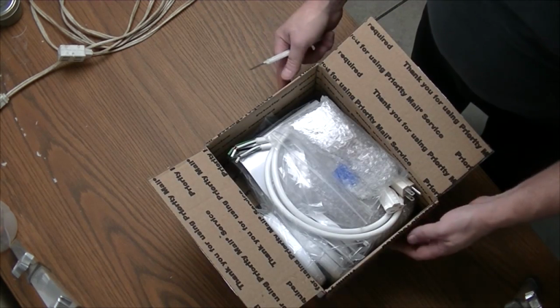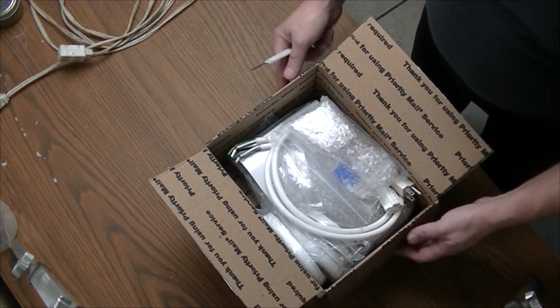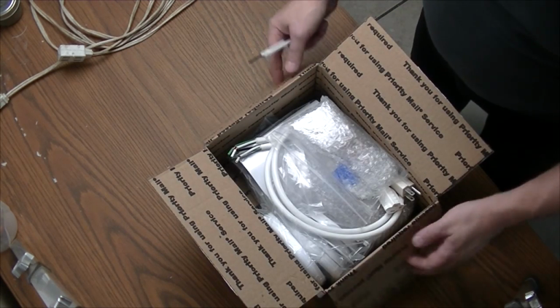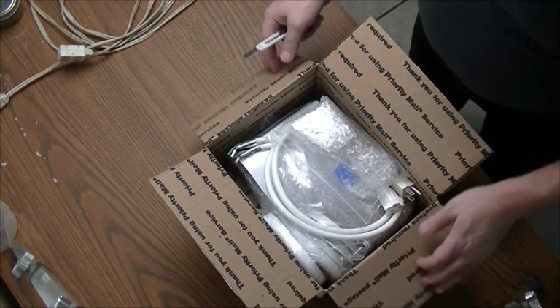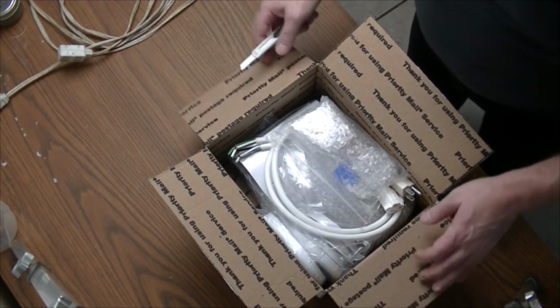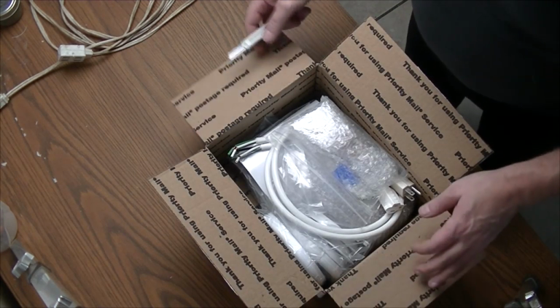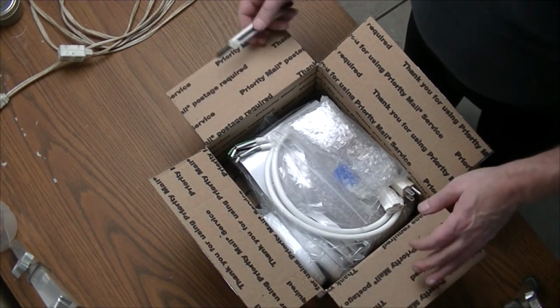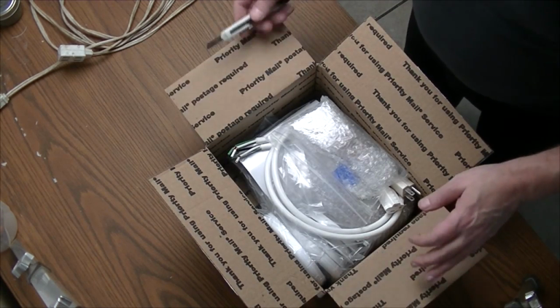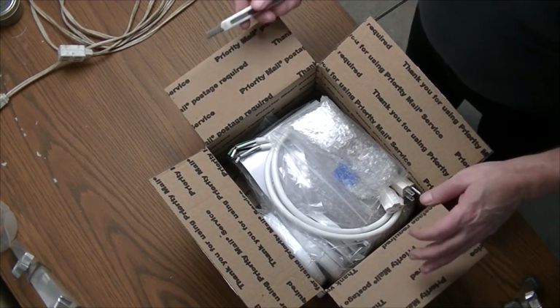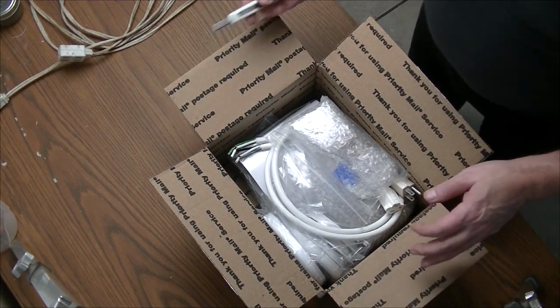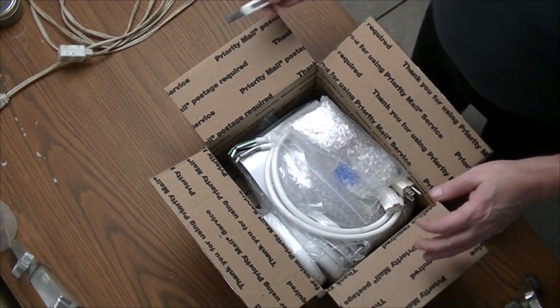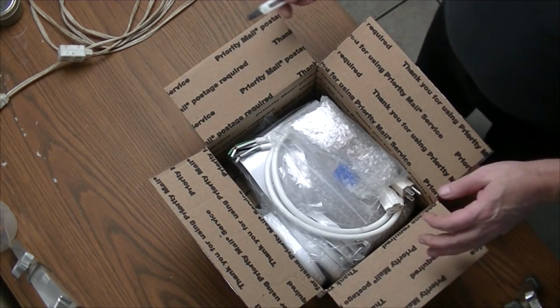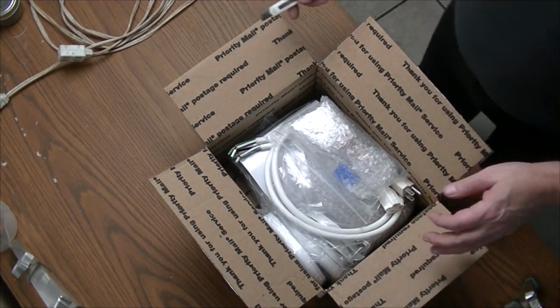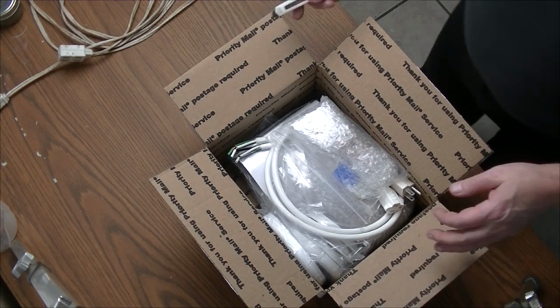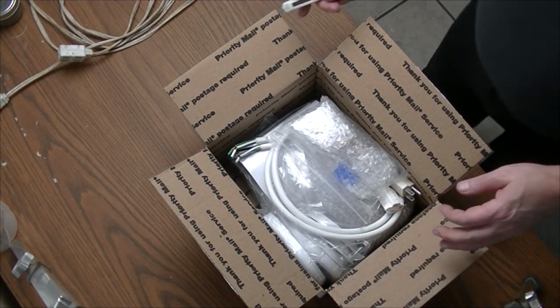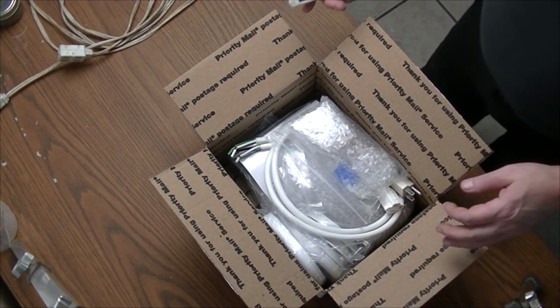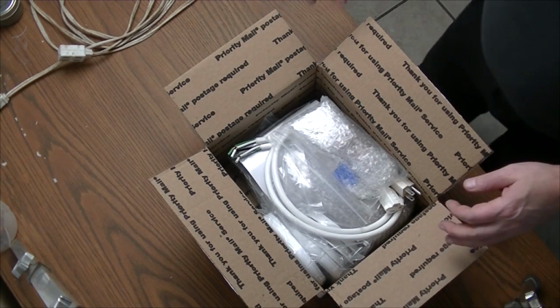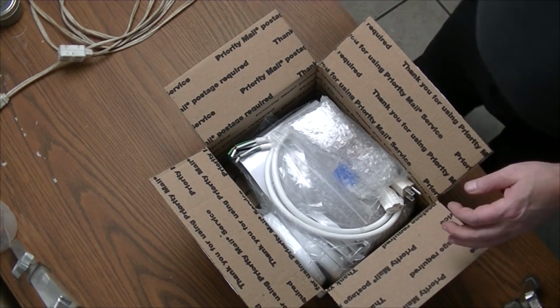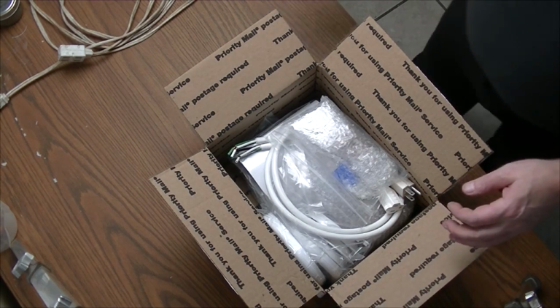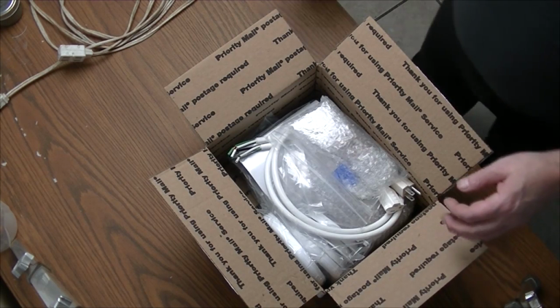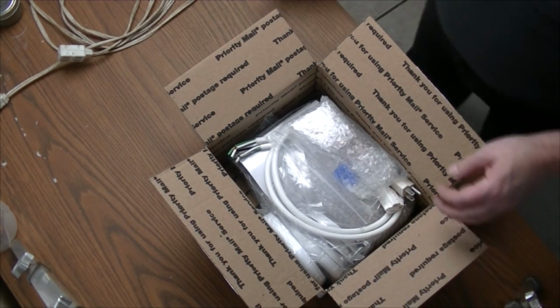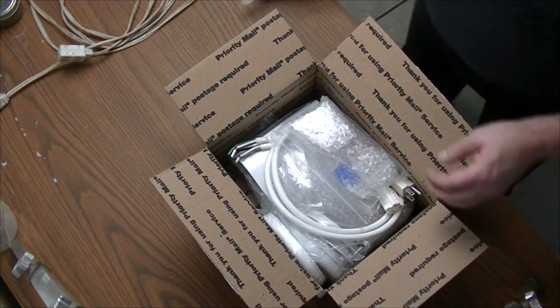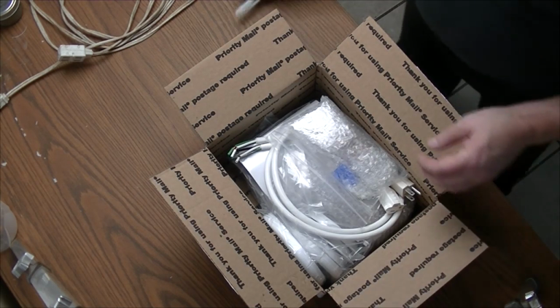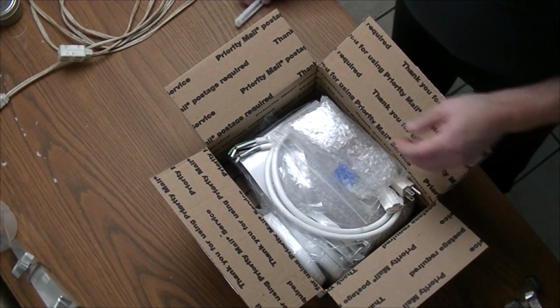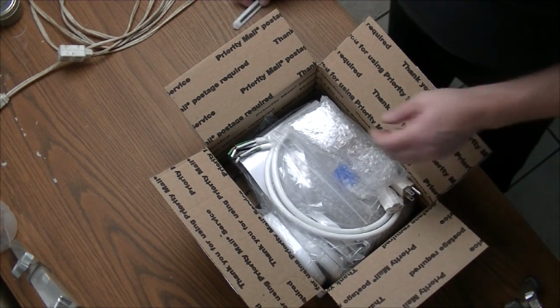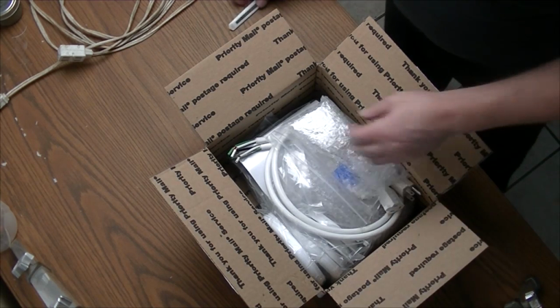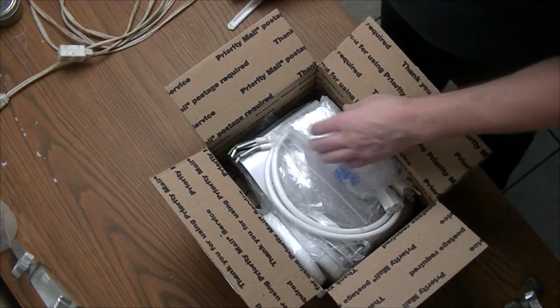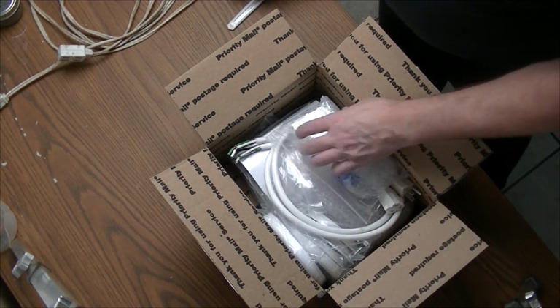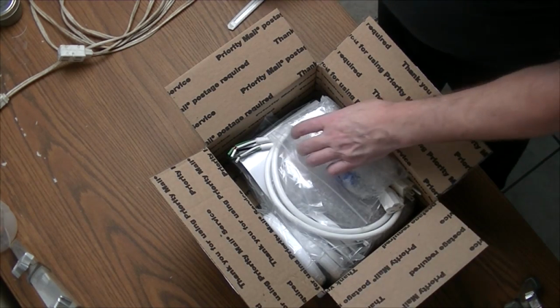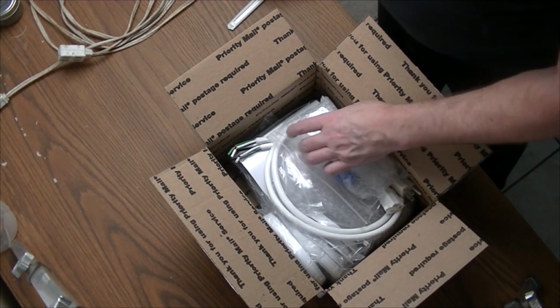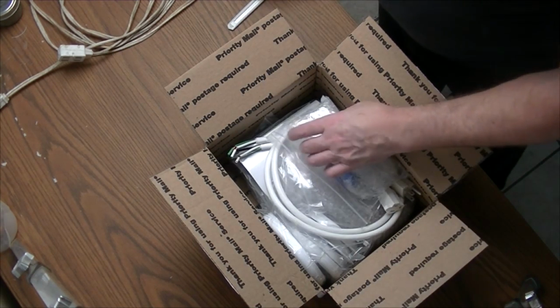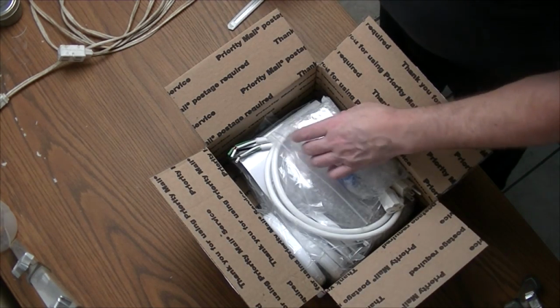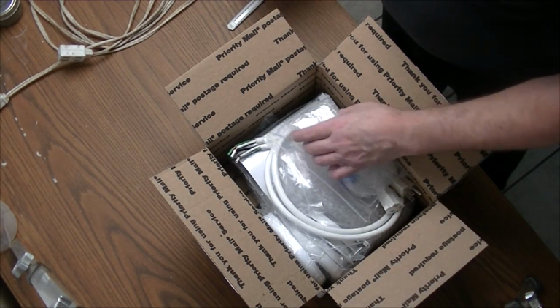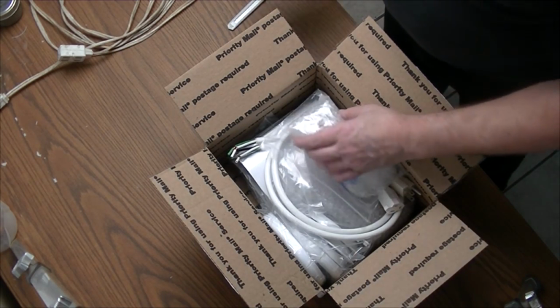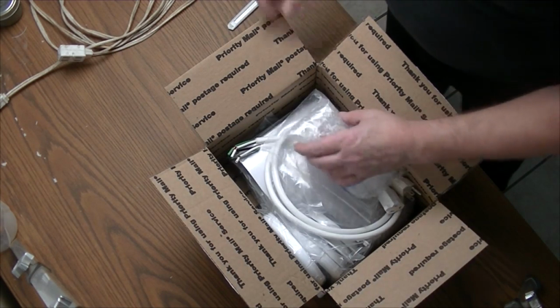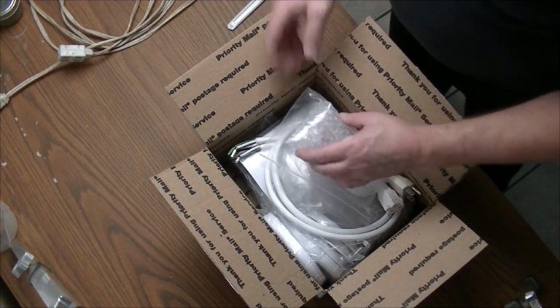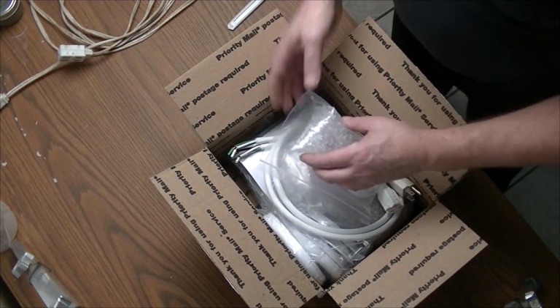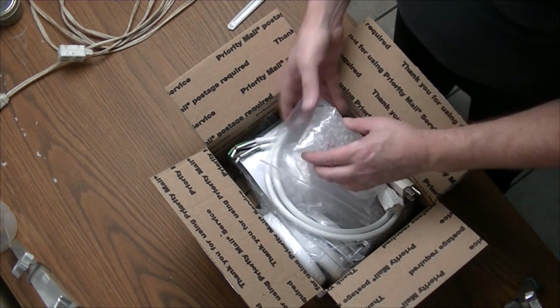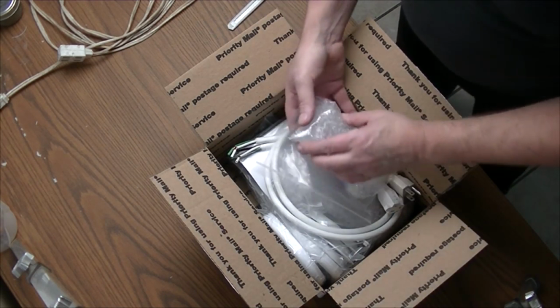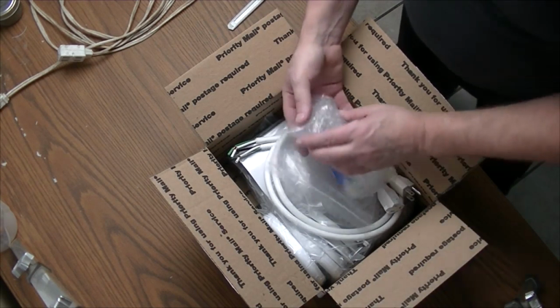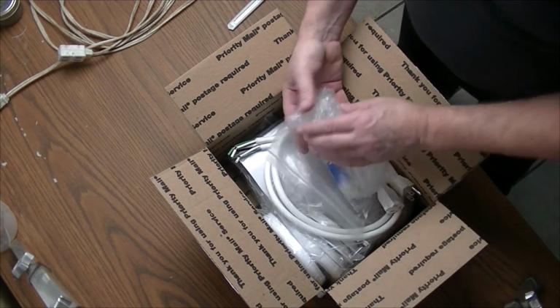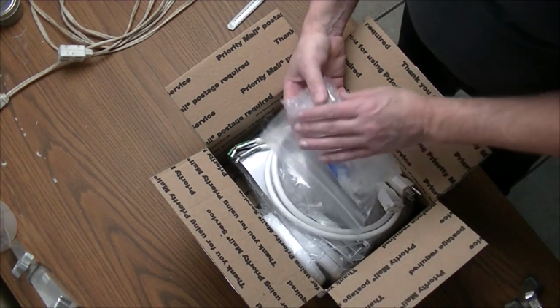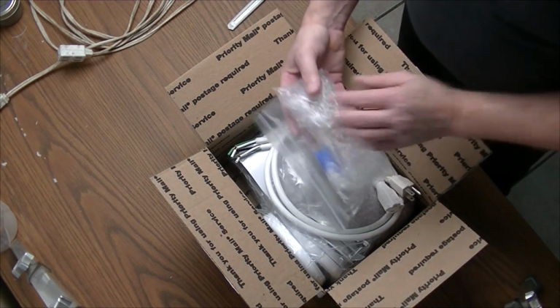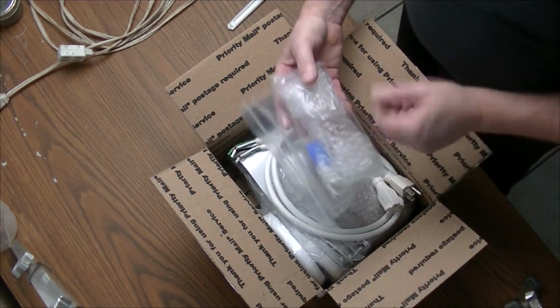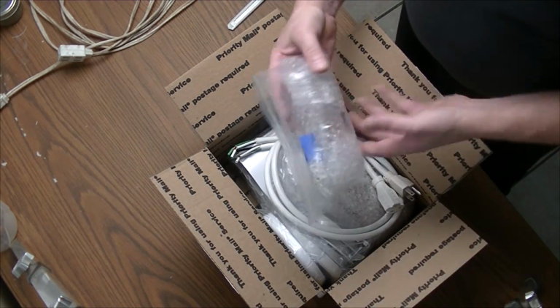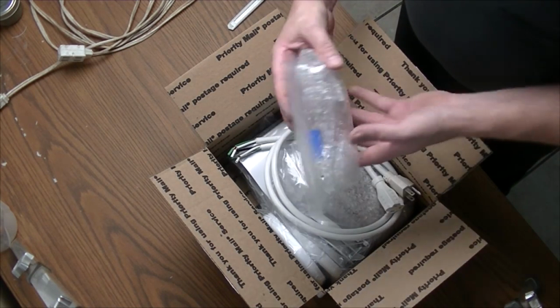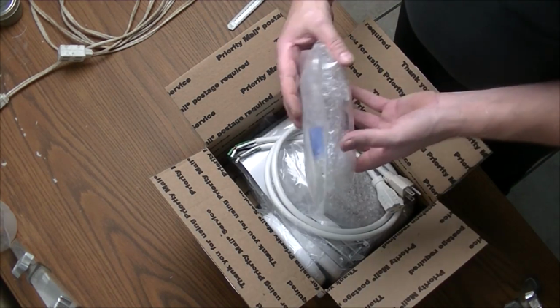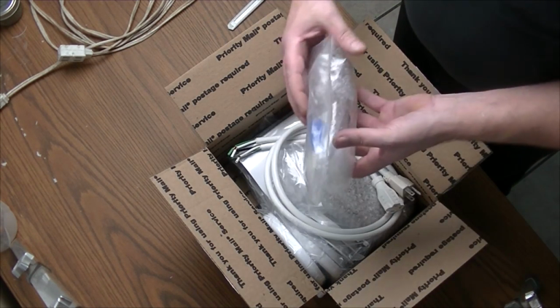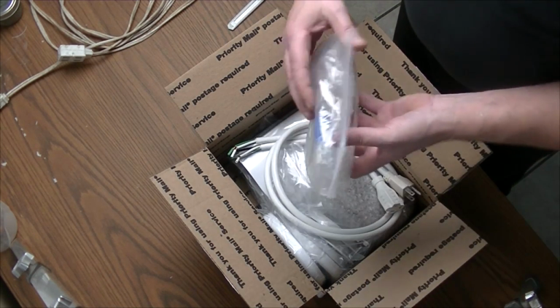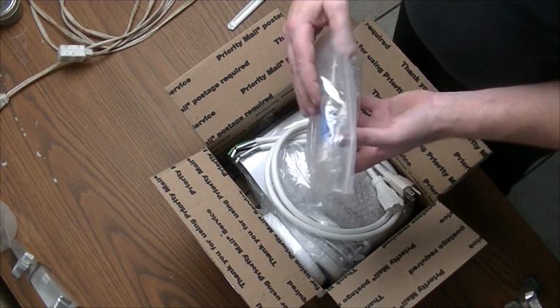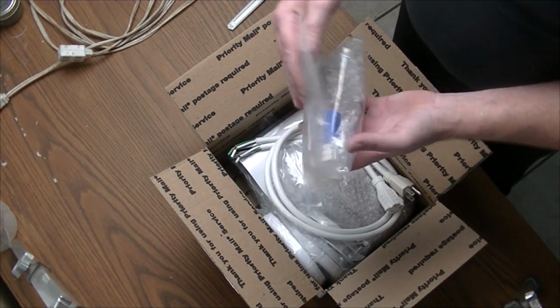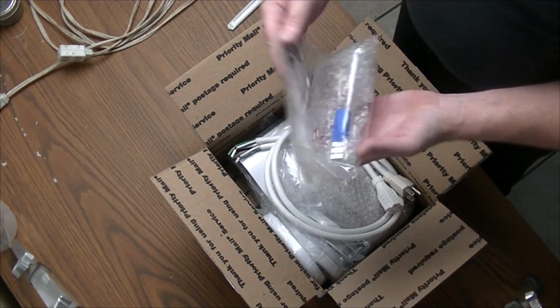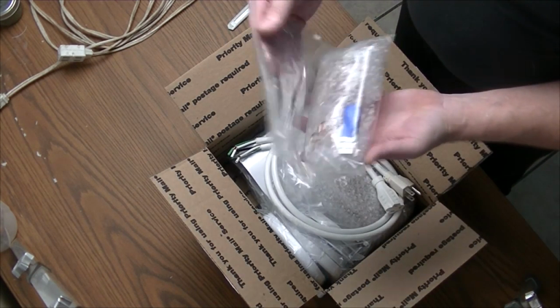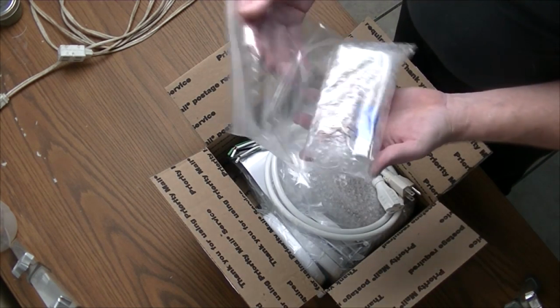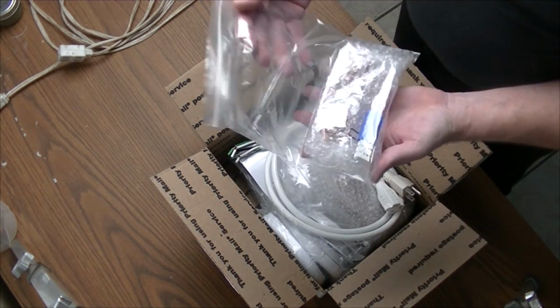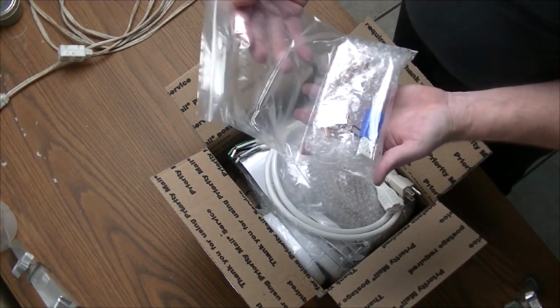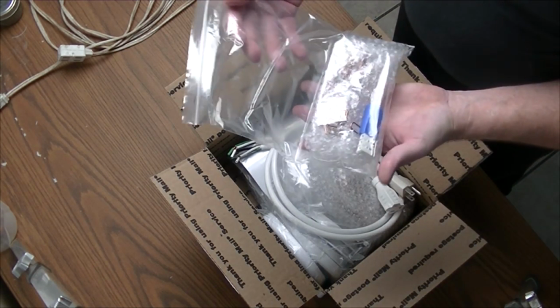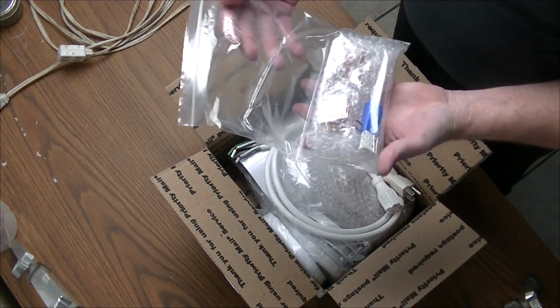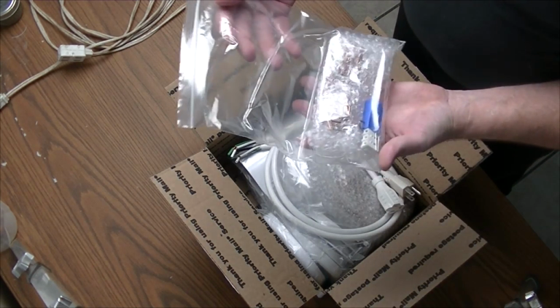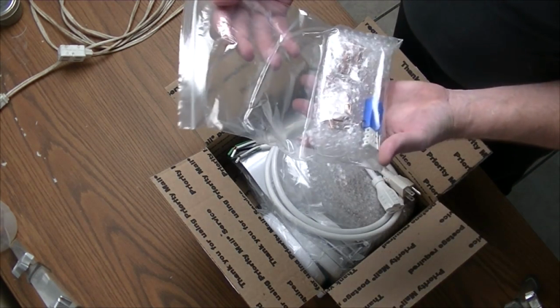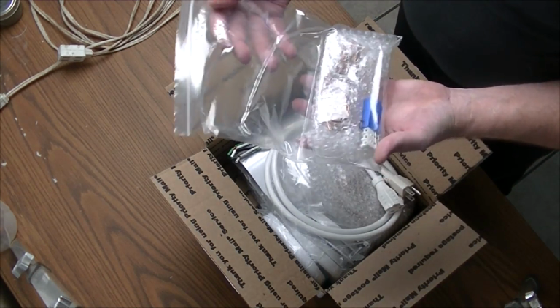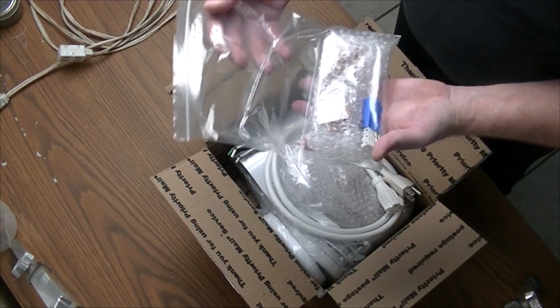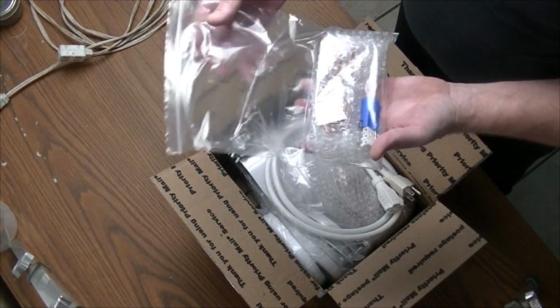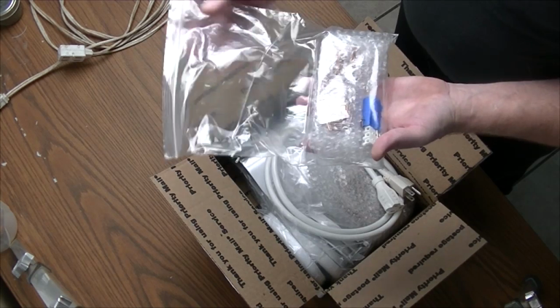Looks very well packed. We have a bag of bits.